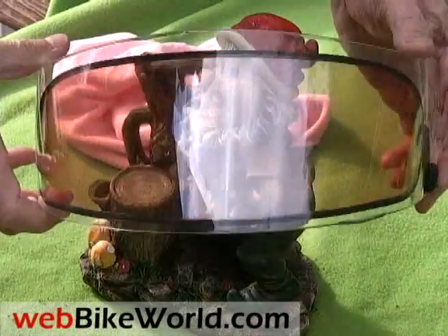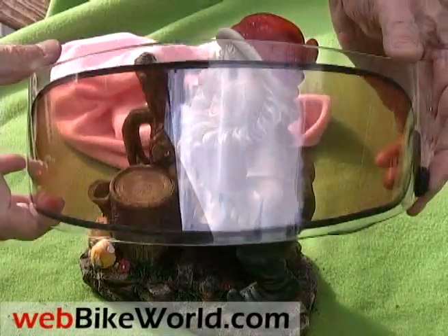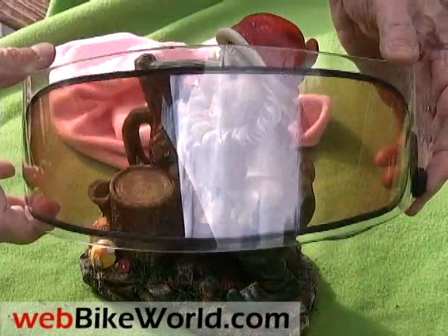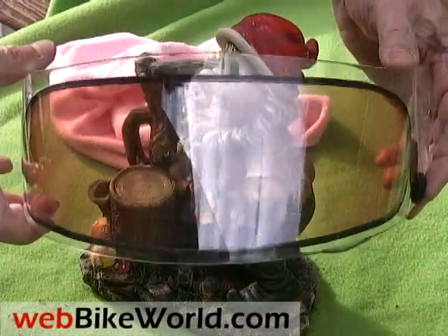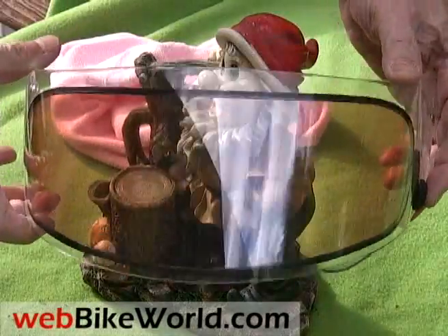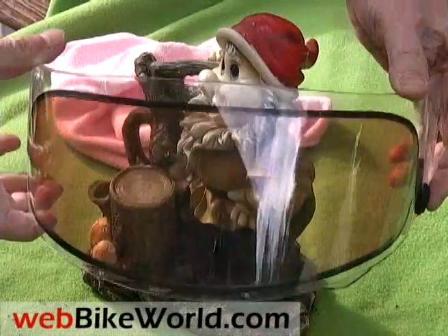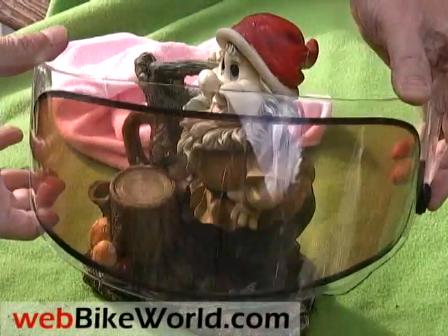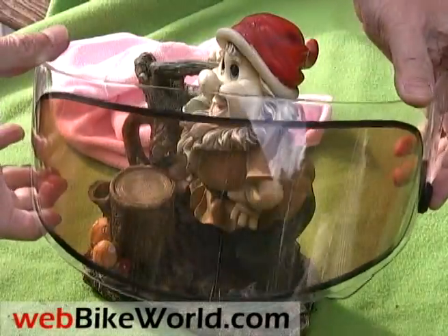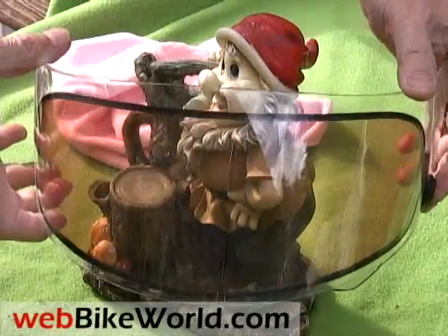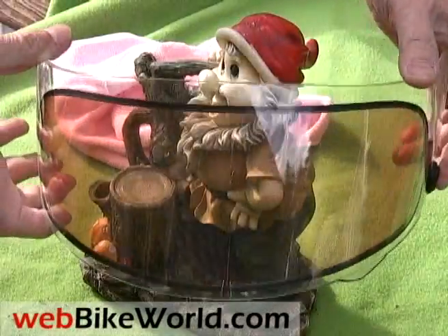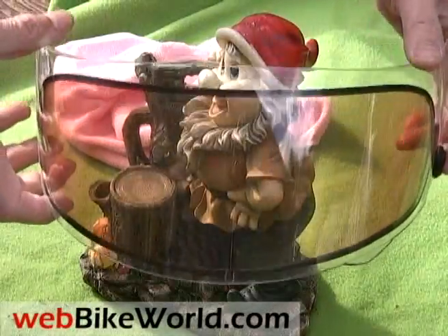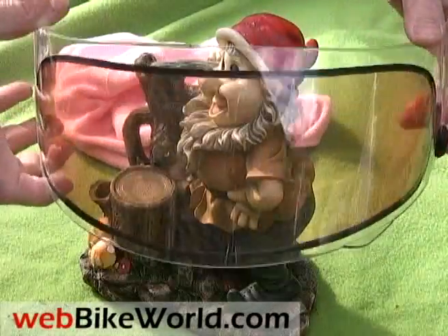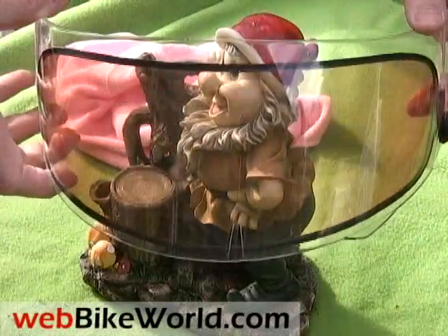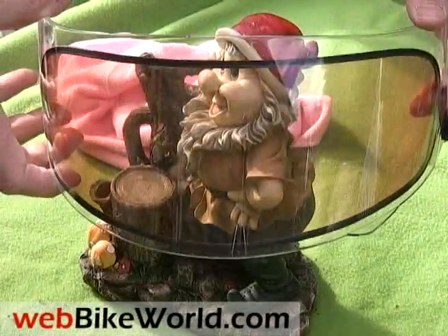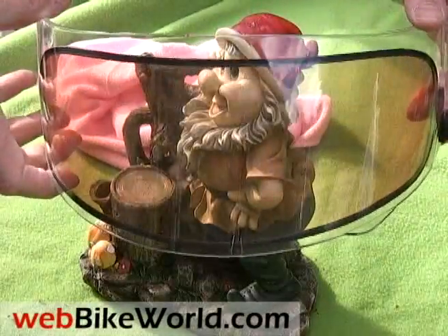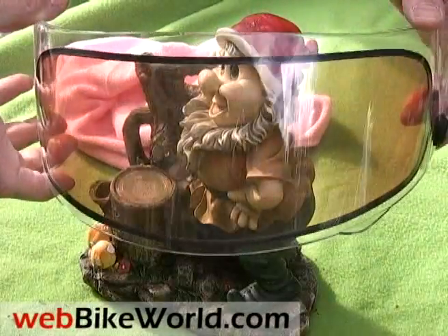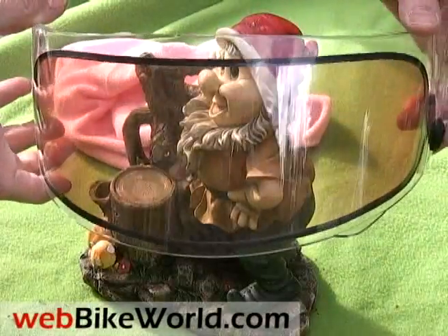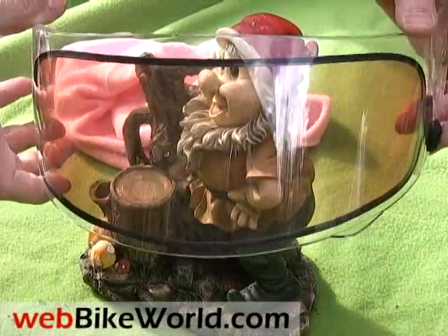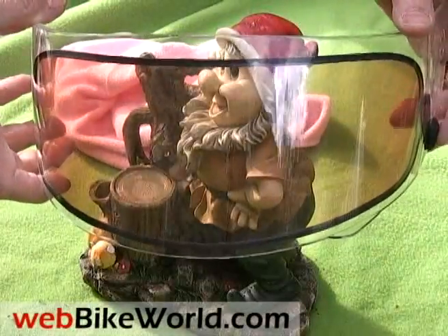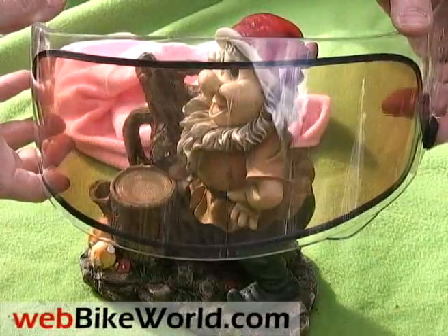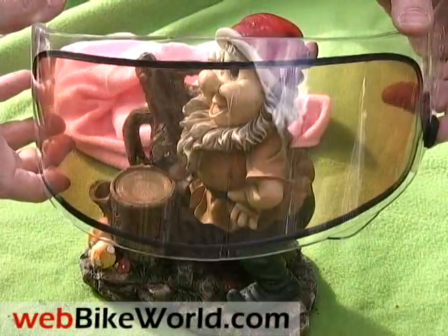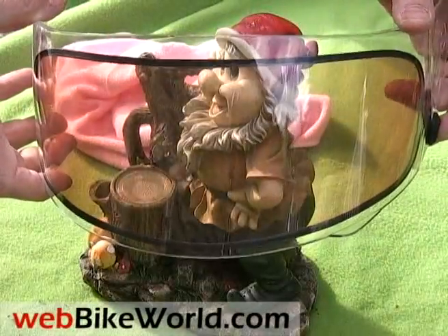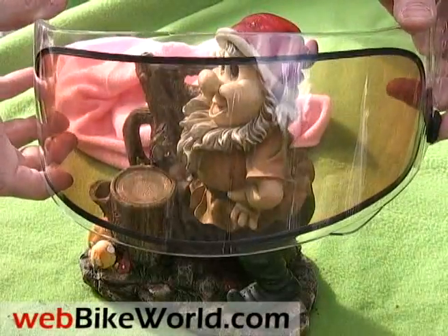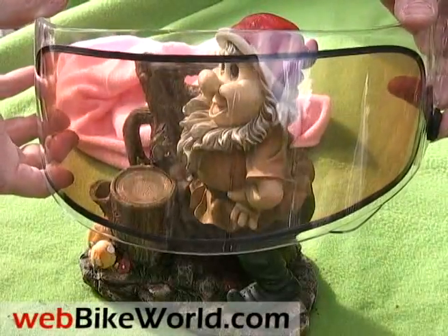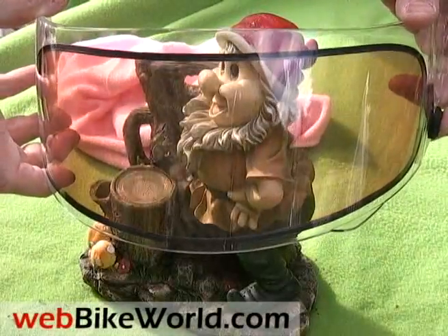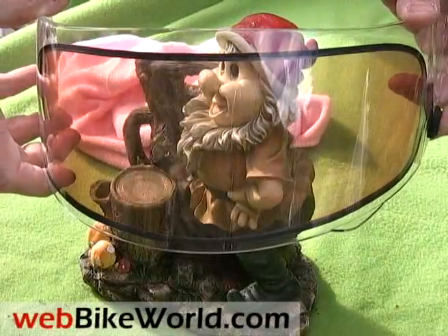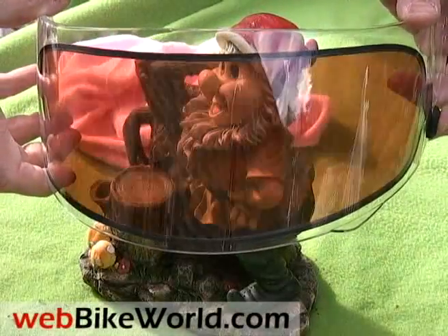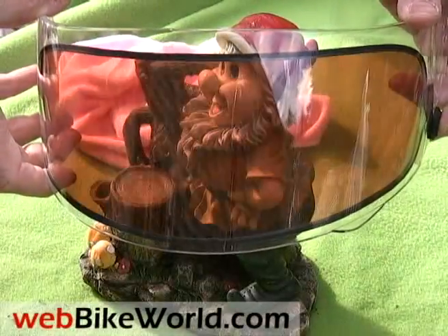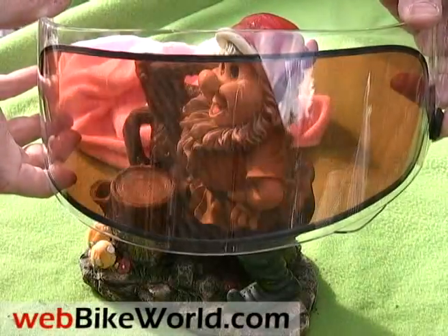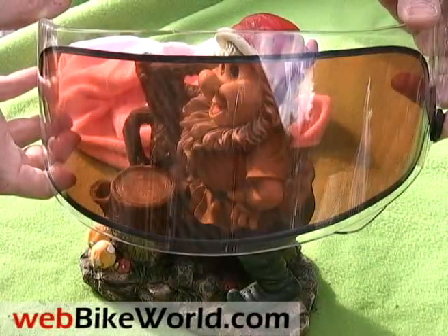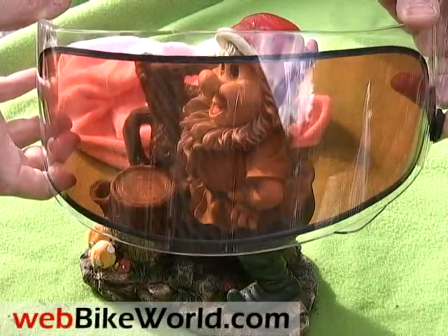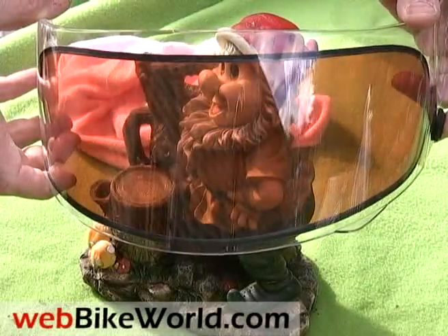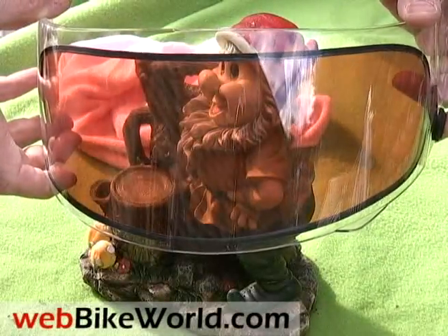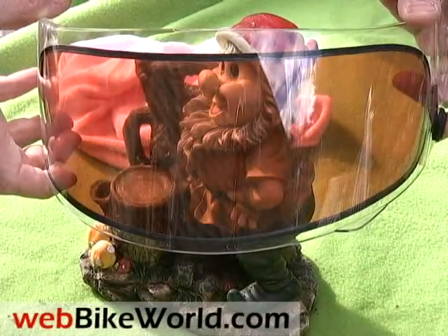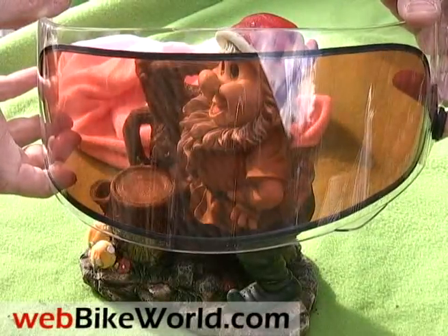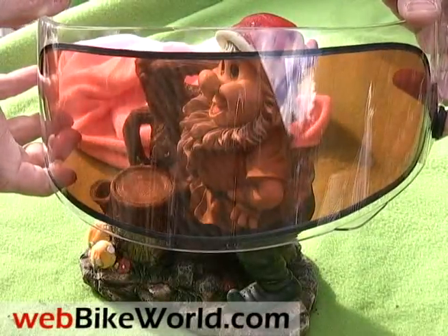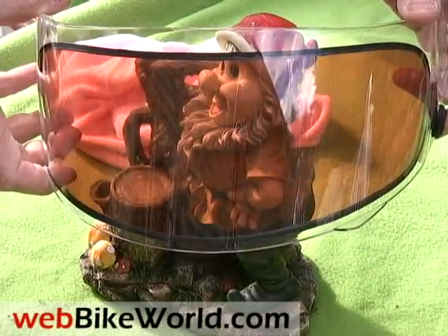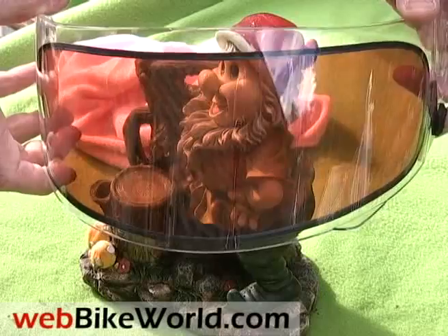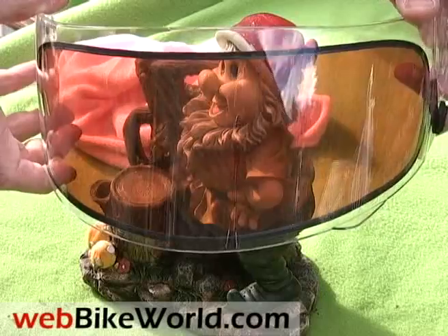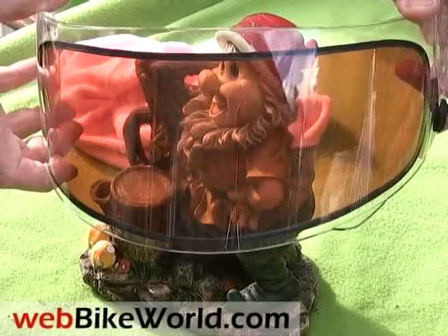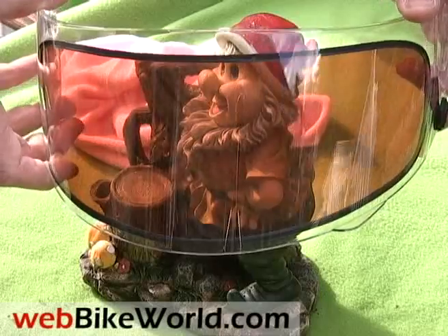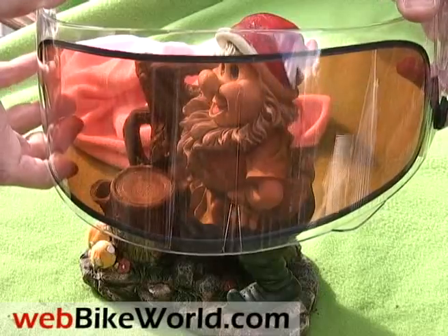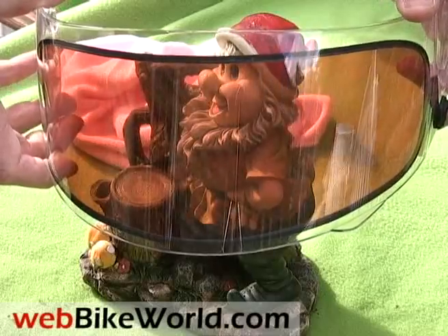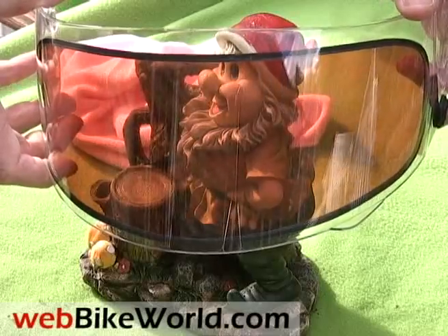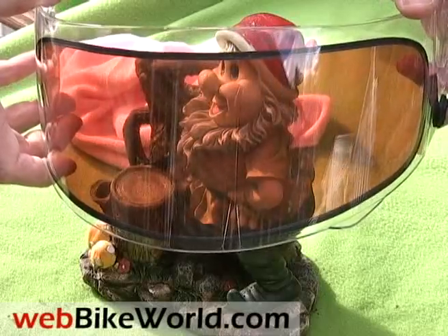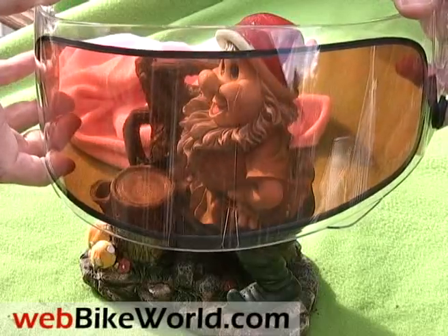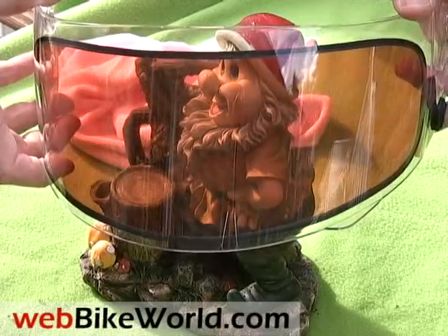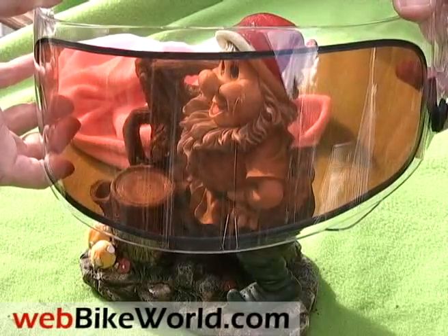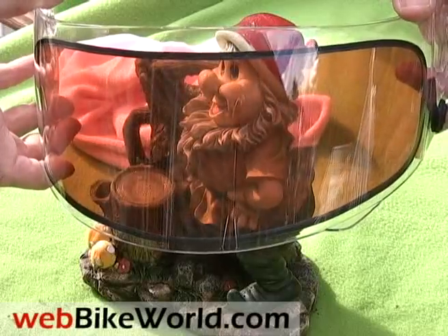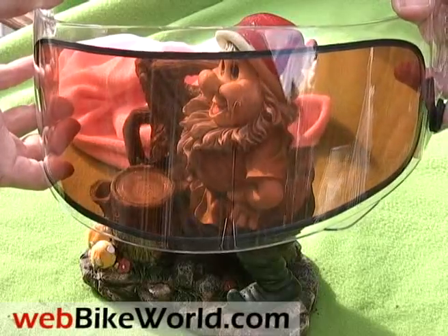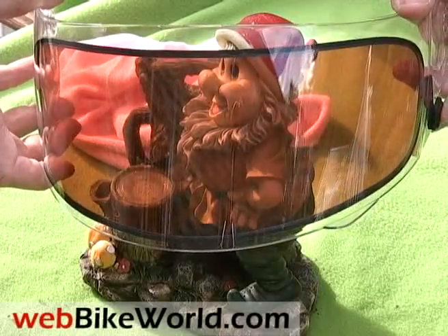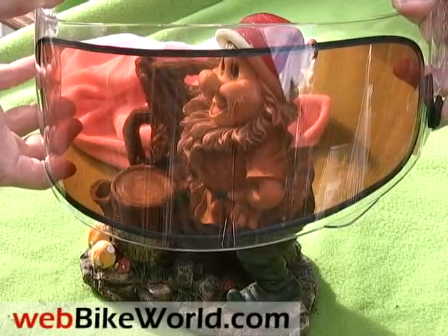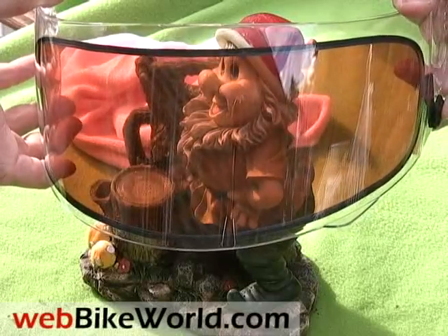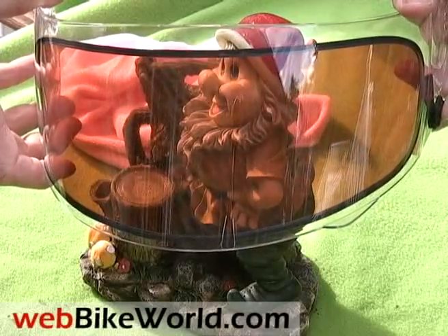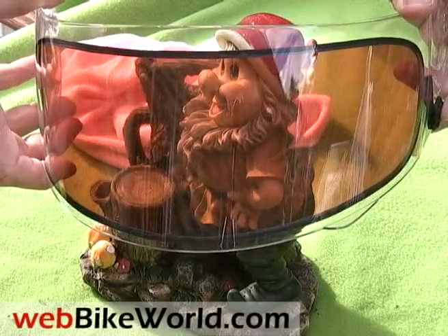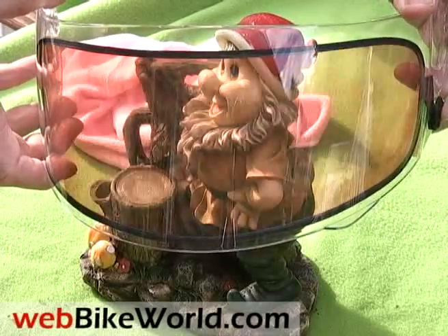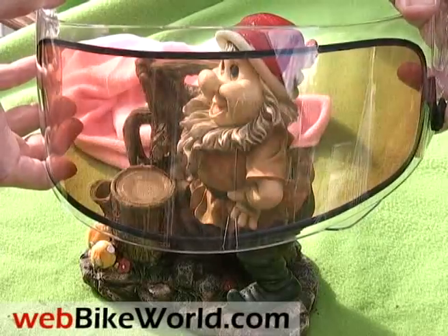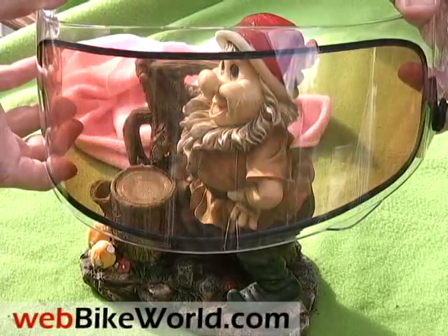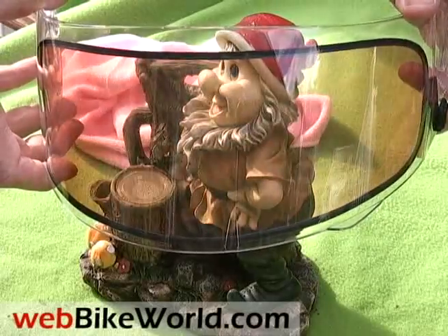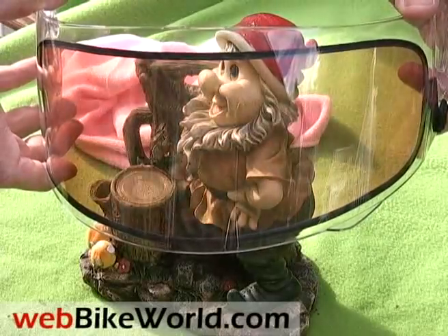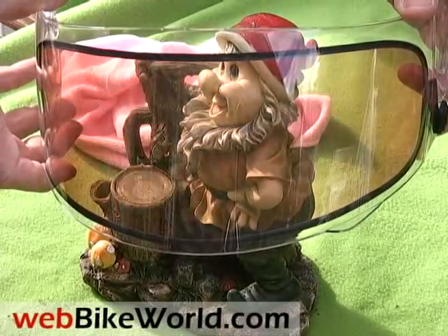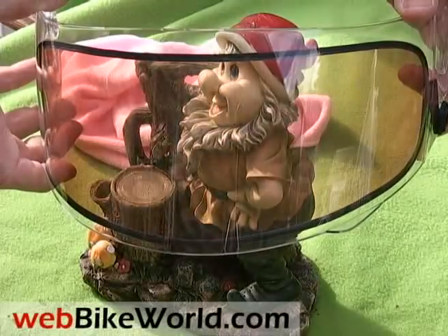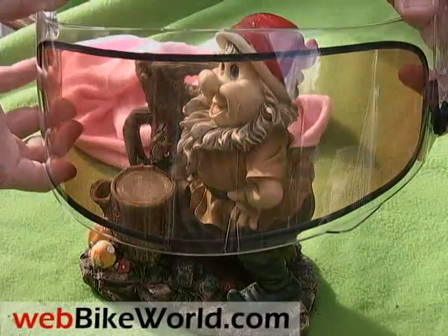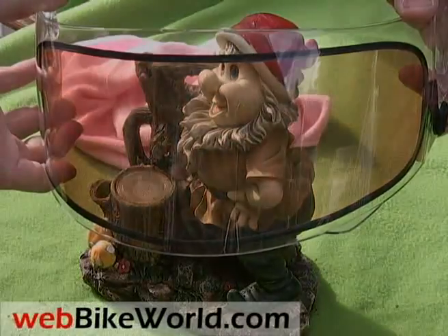We have more specifics on the Akuma Gemini Tint-on-Demand visor on WebBikeWorld.com, so be sure to check it out.